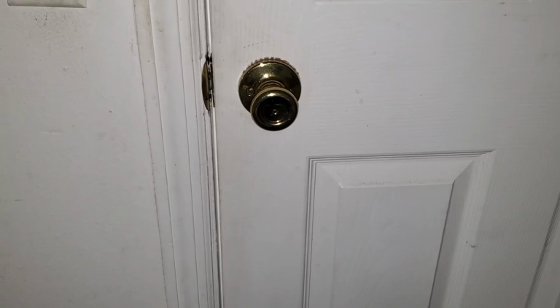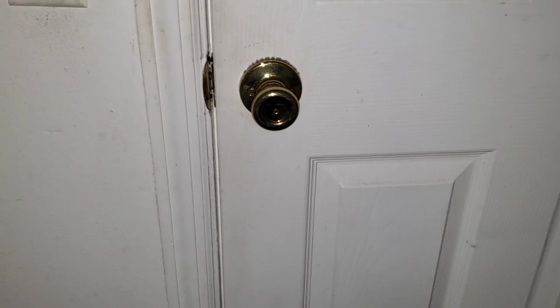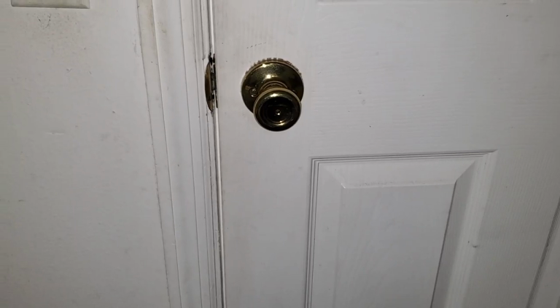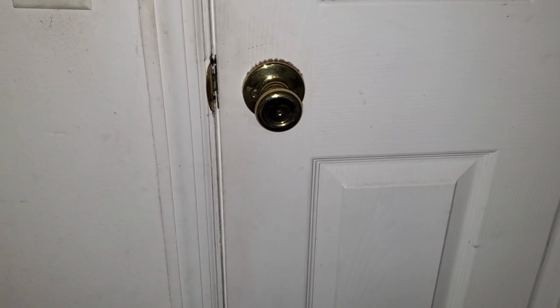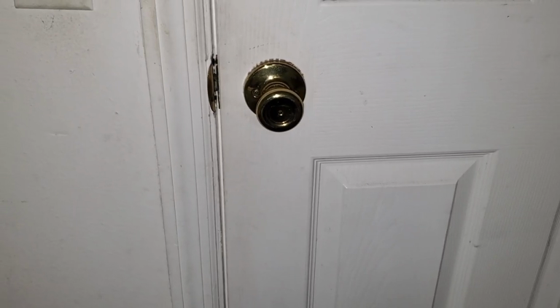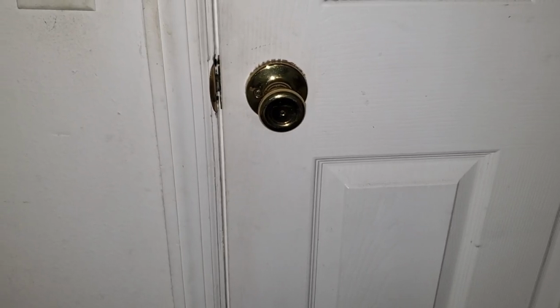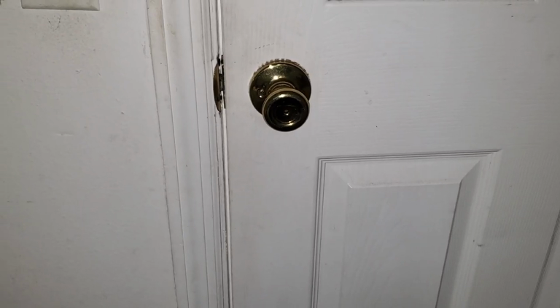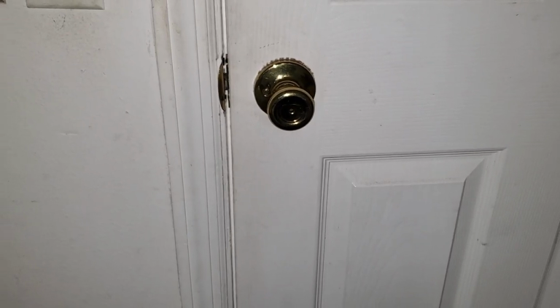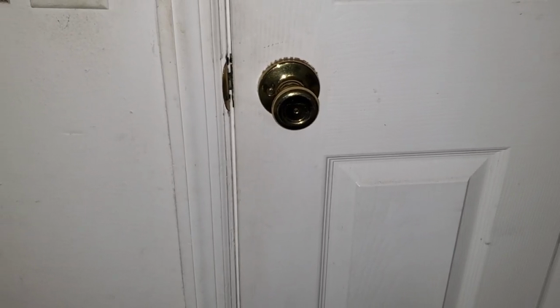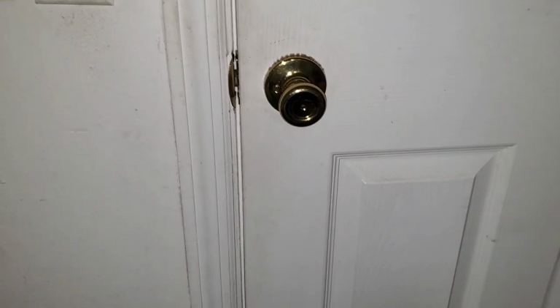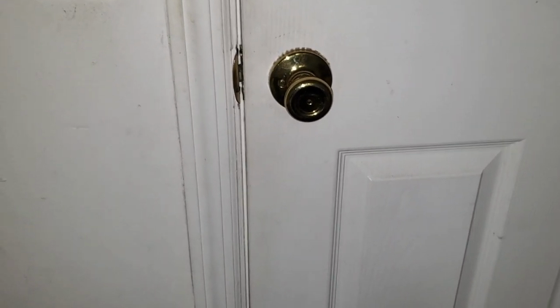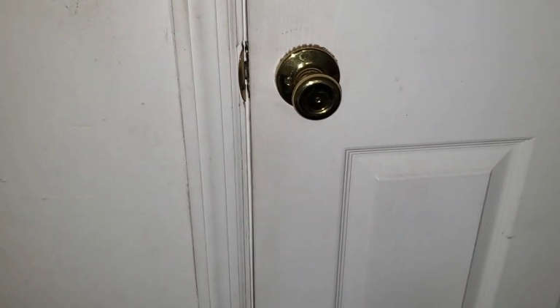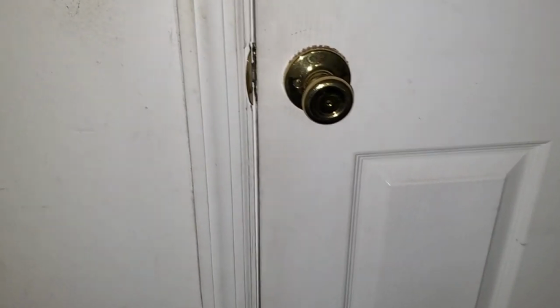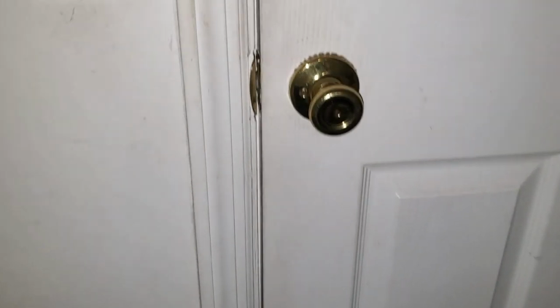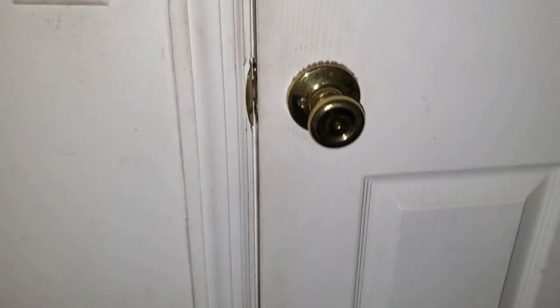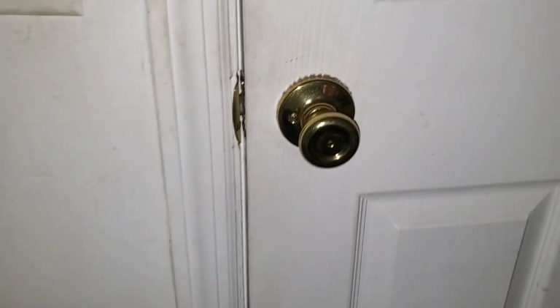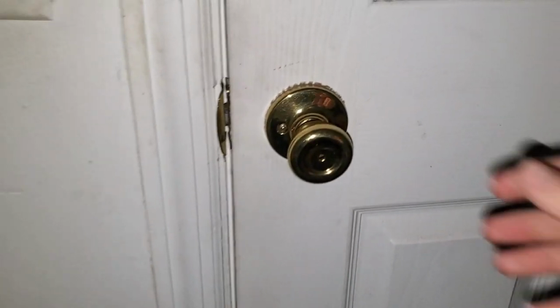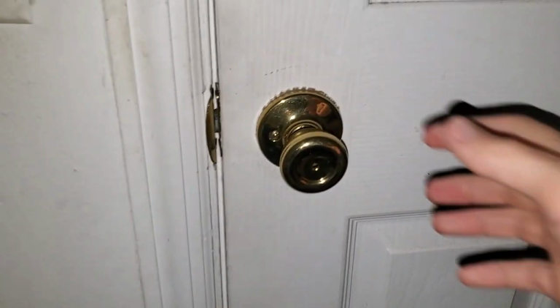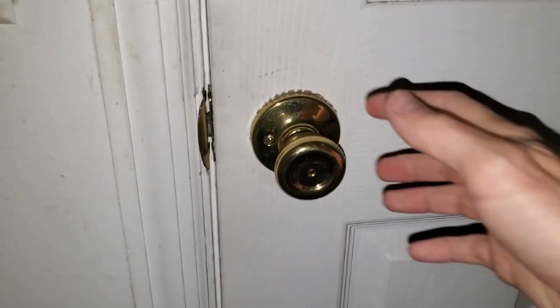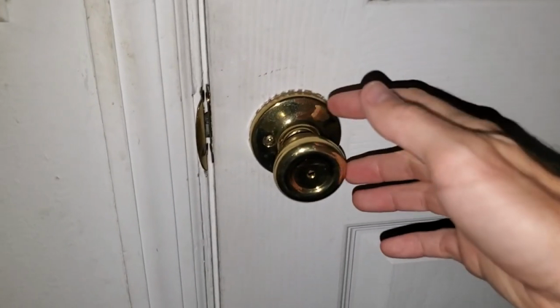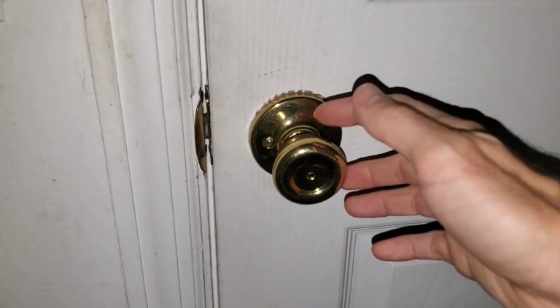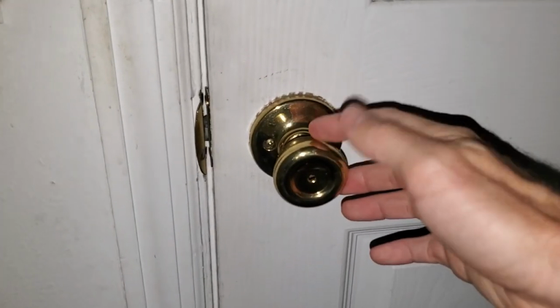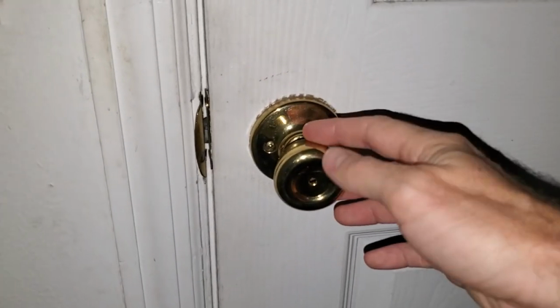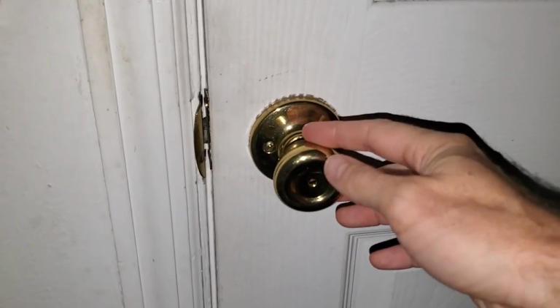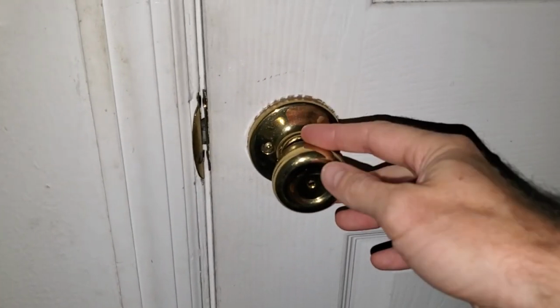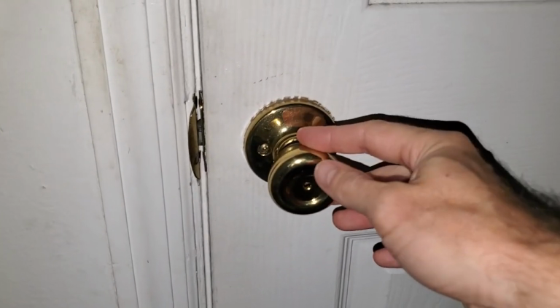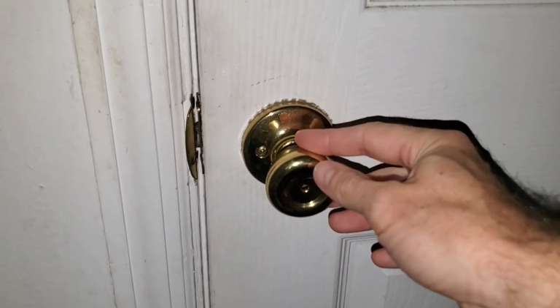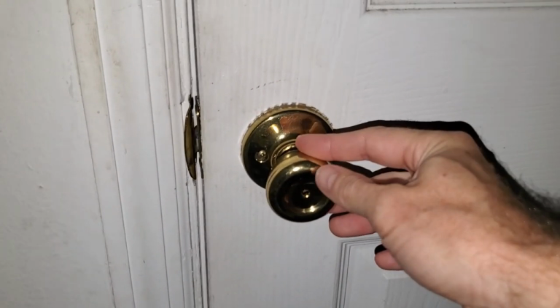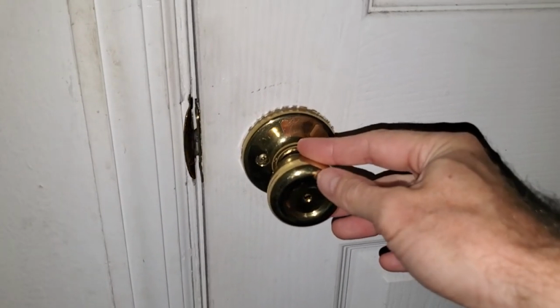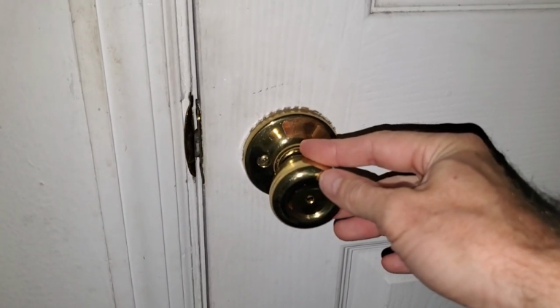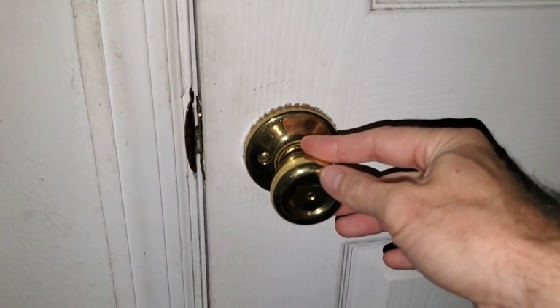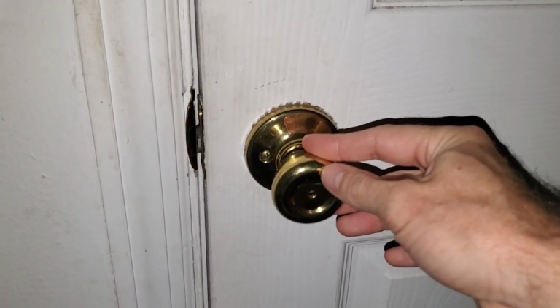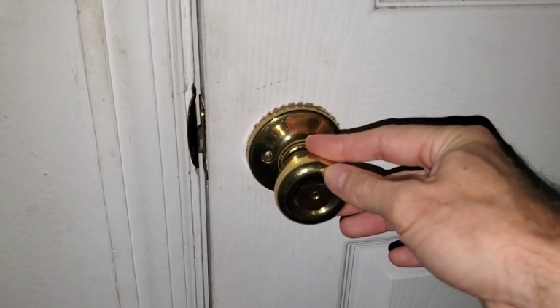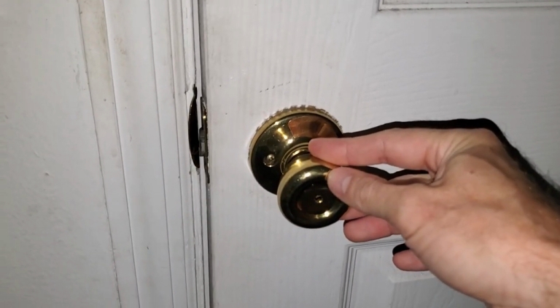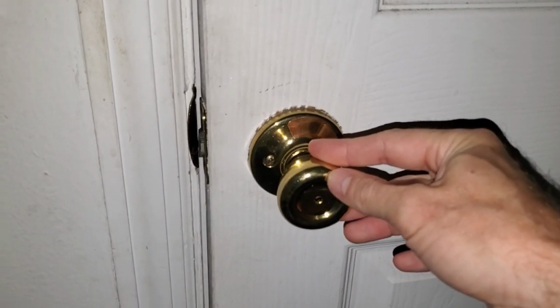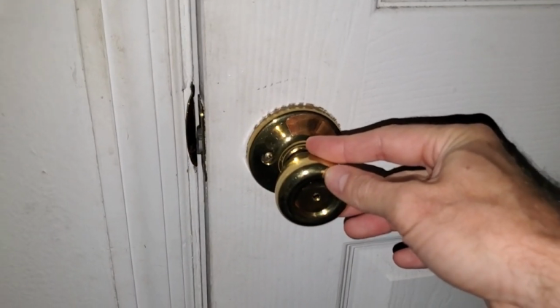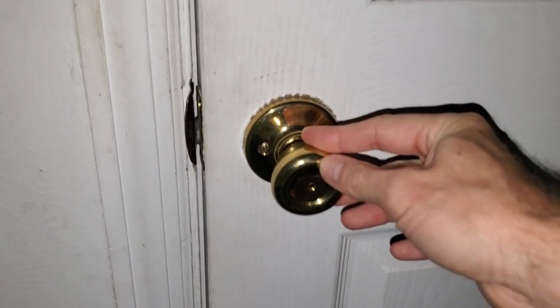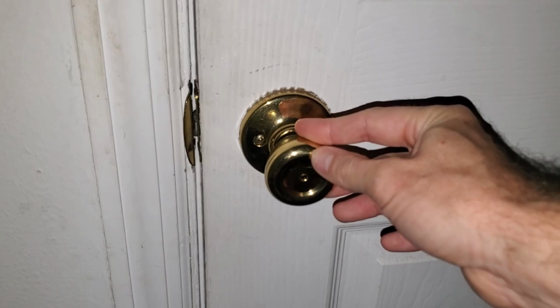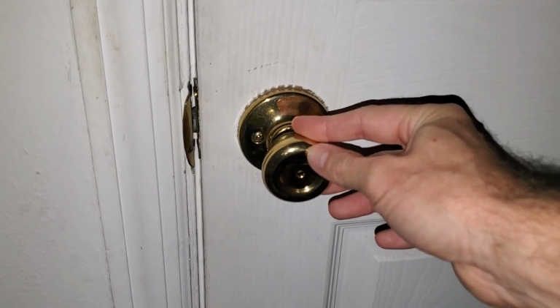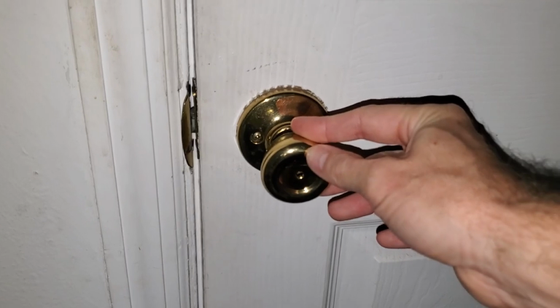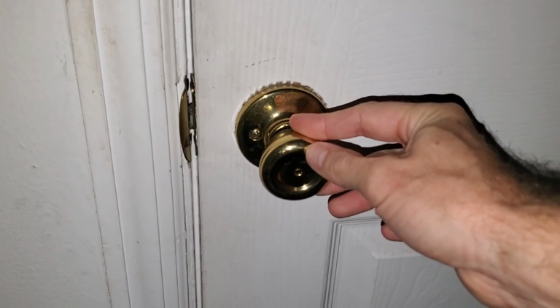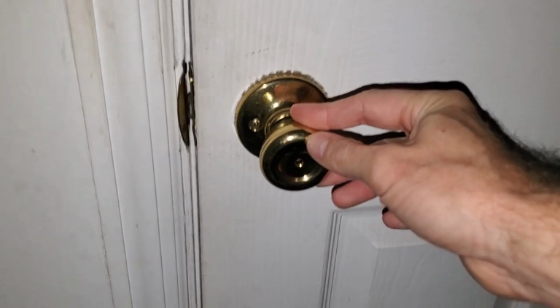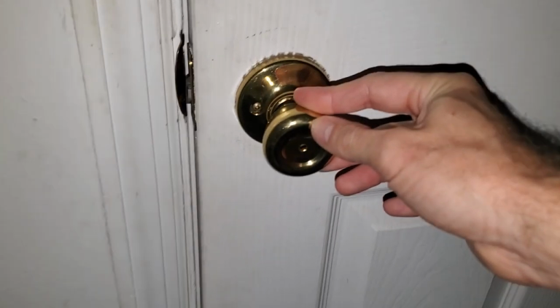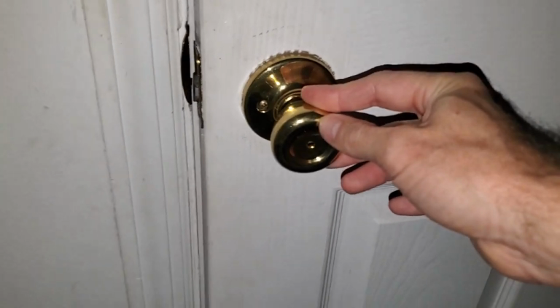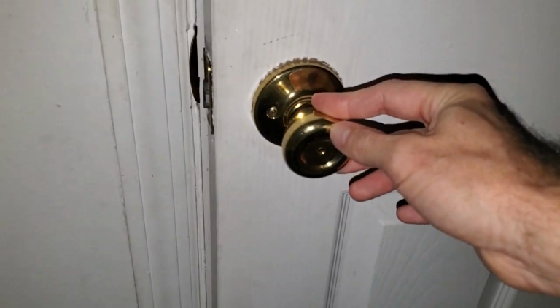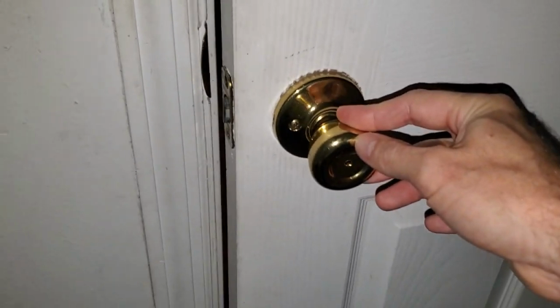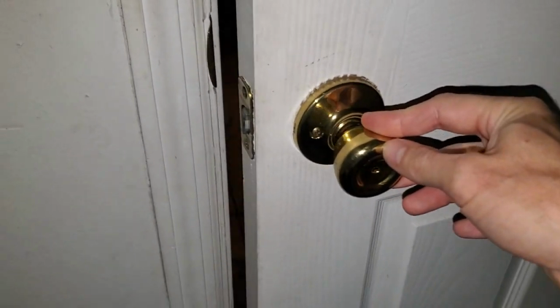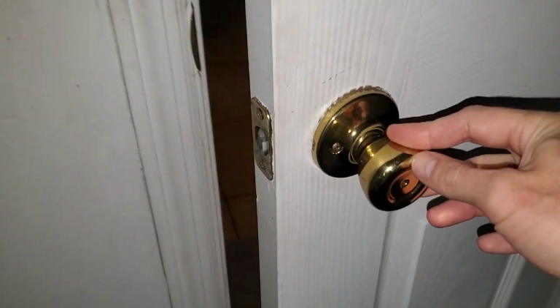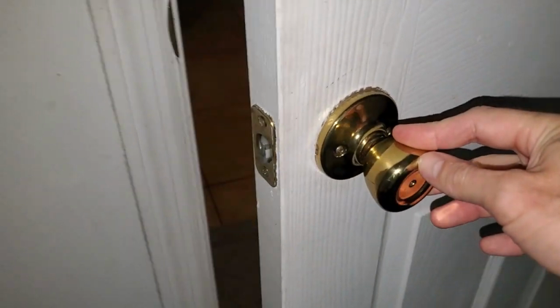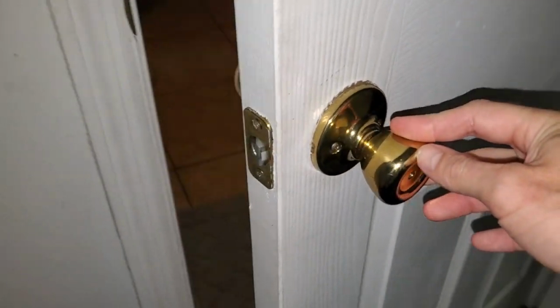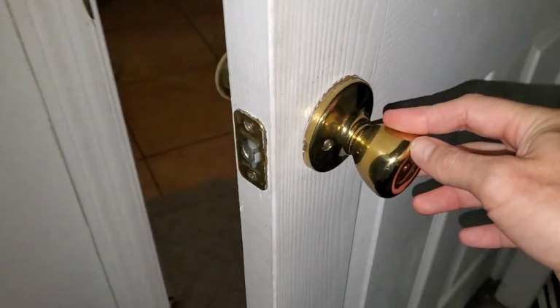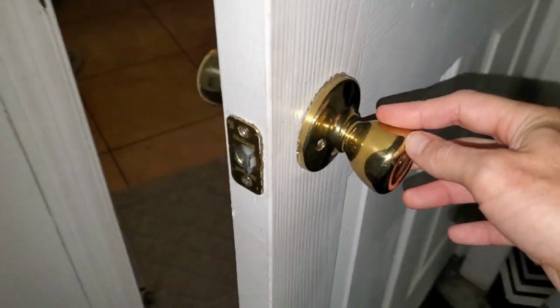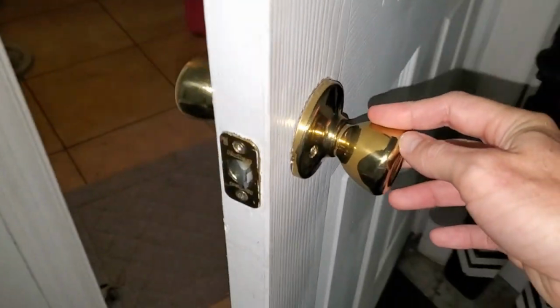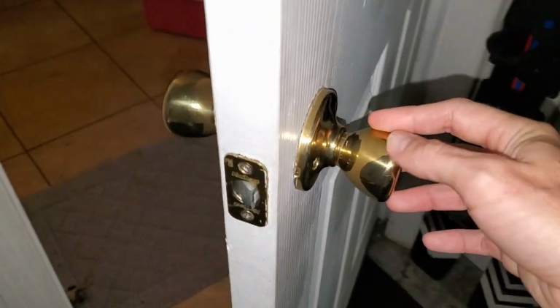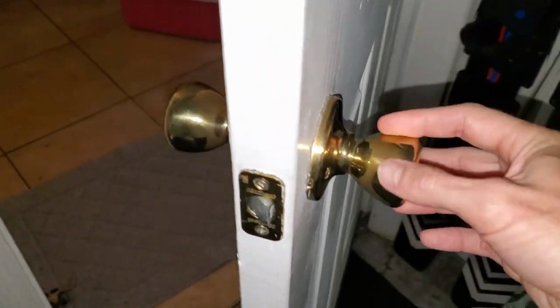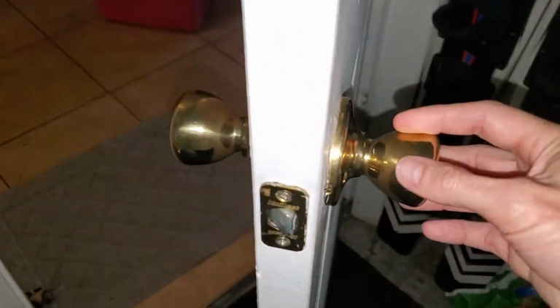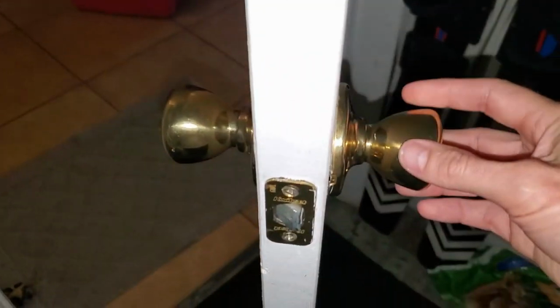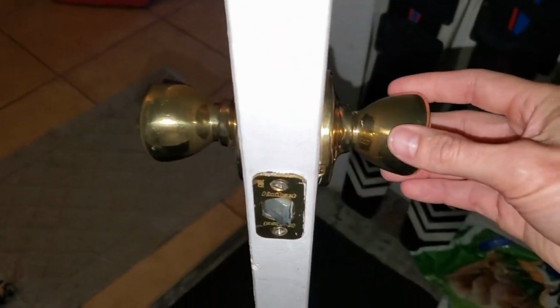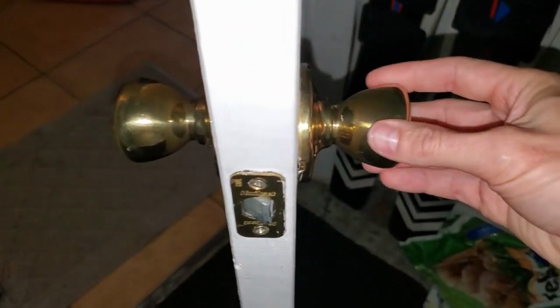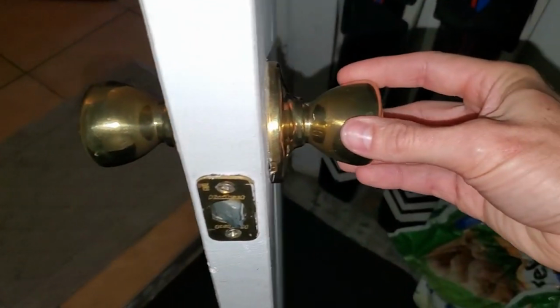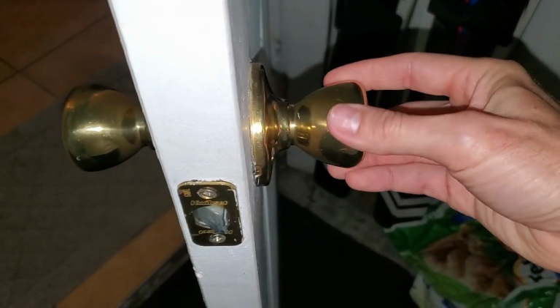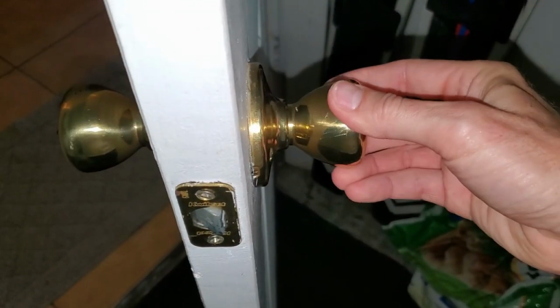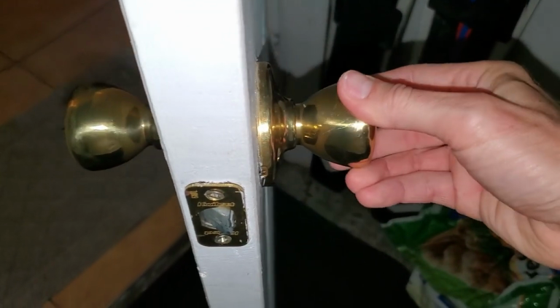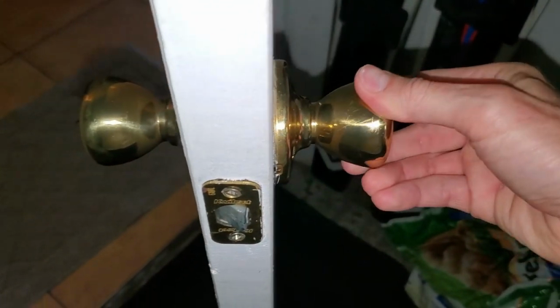Hey guys, here's a quick video showing you how to fix a latch that is stuck in an open position, causing a door to not close properly.